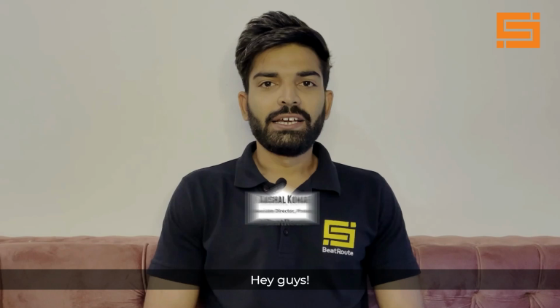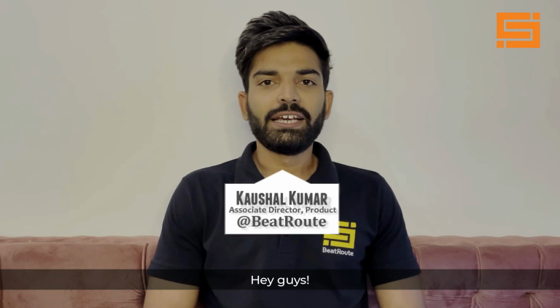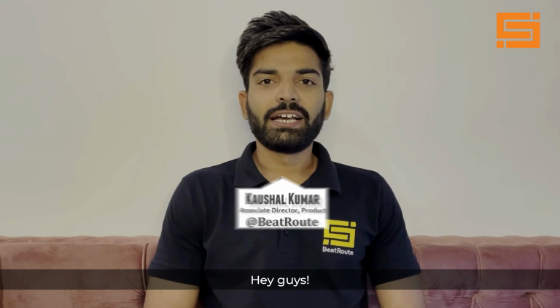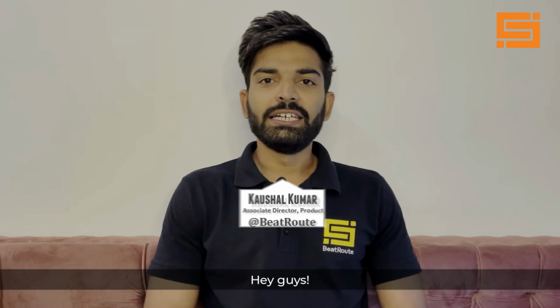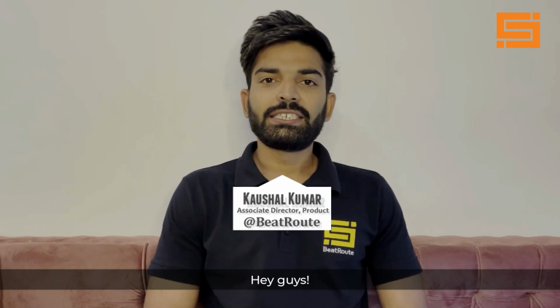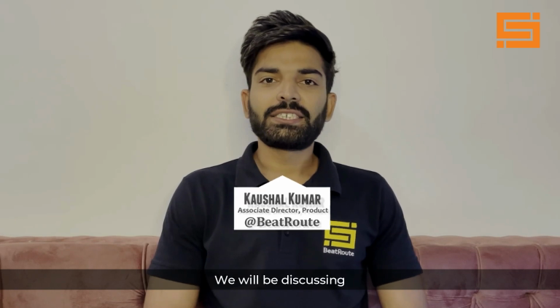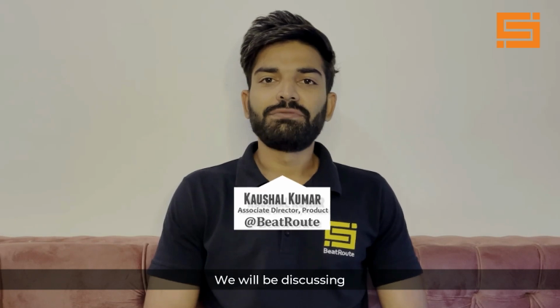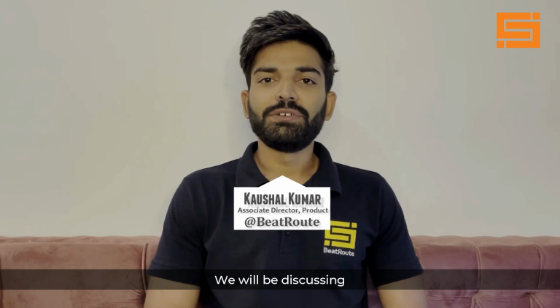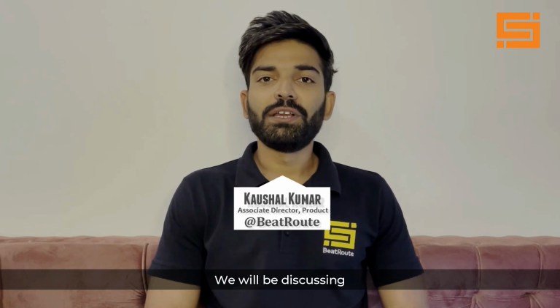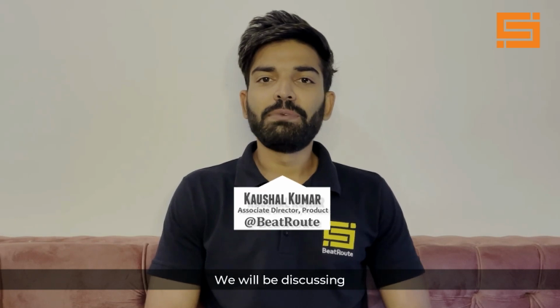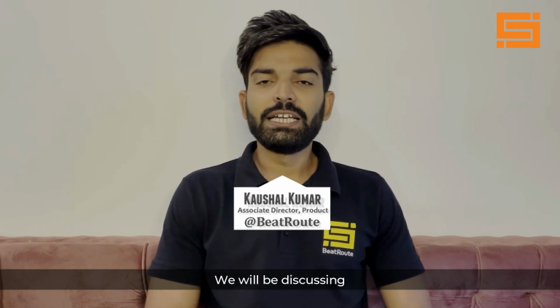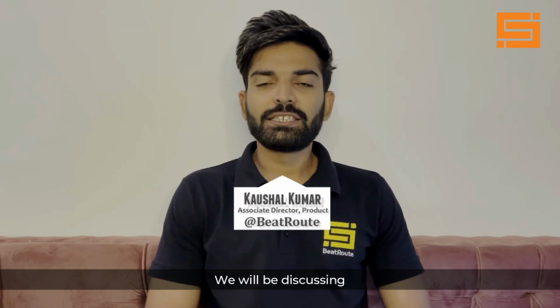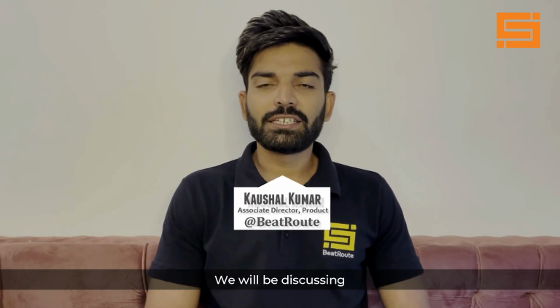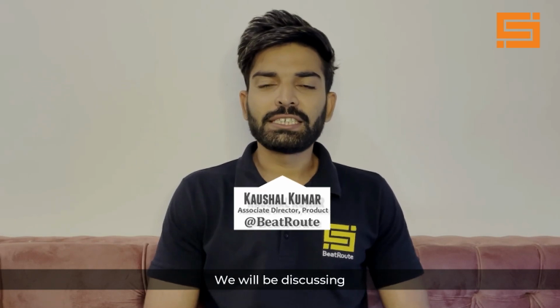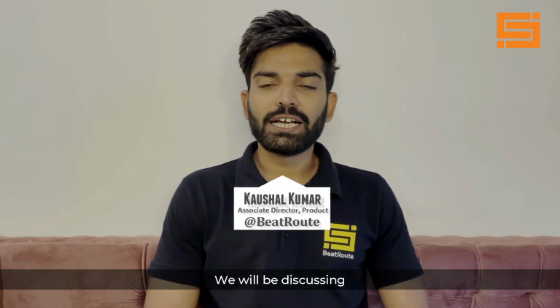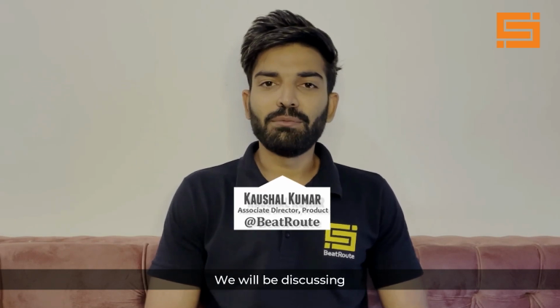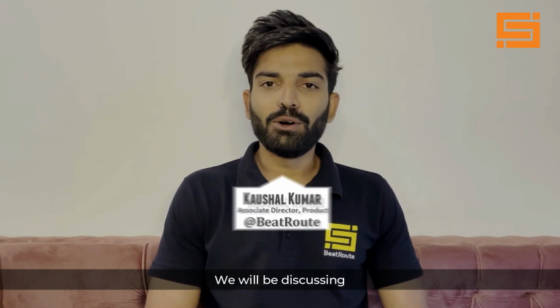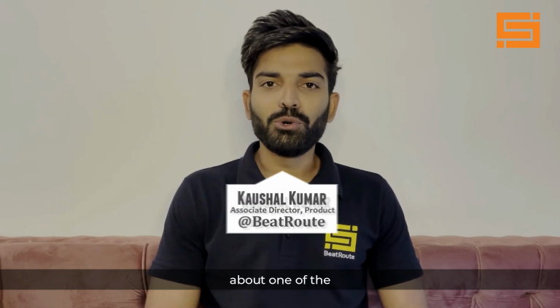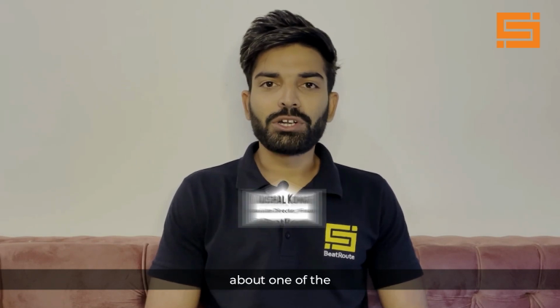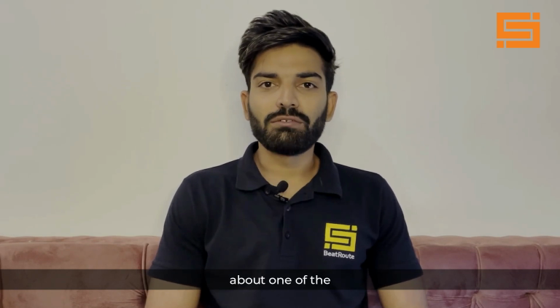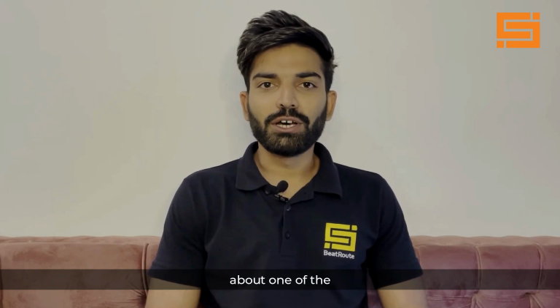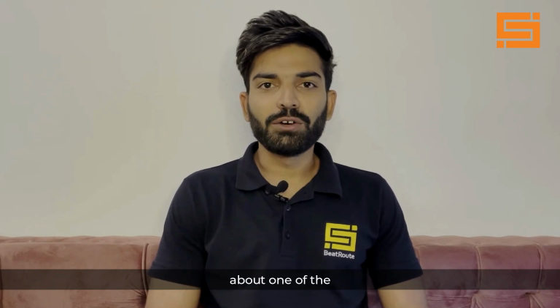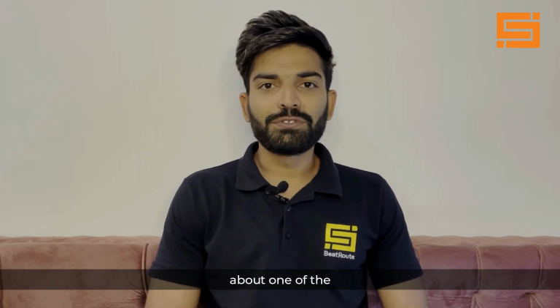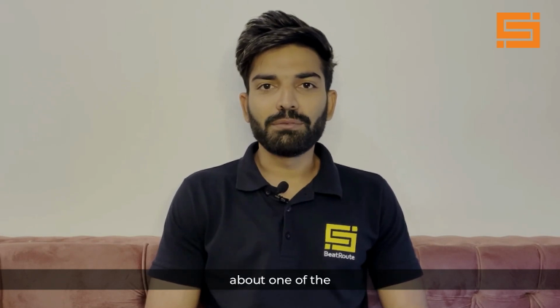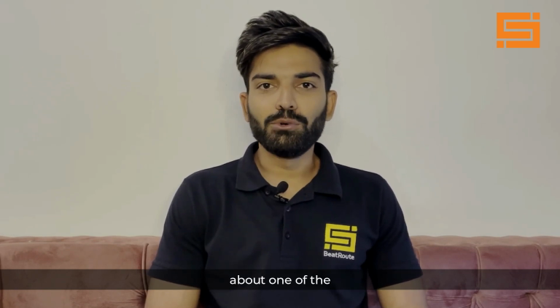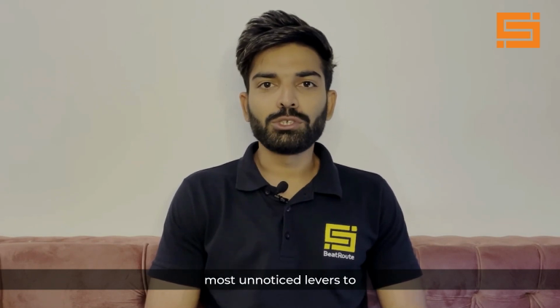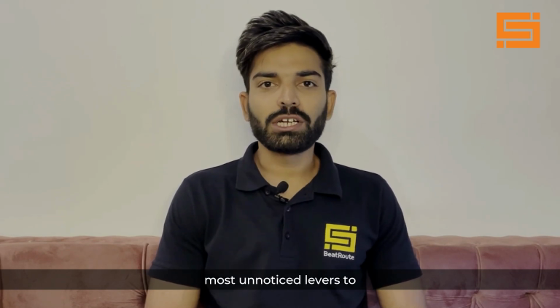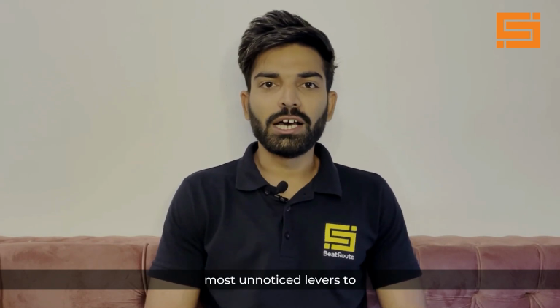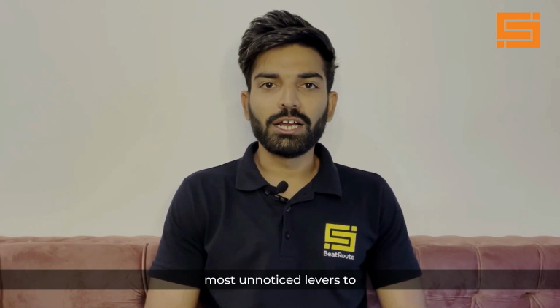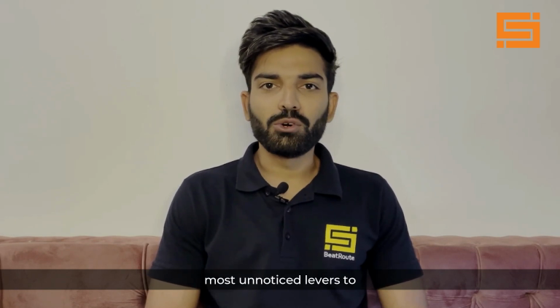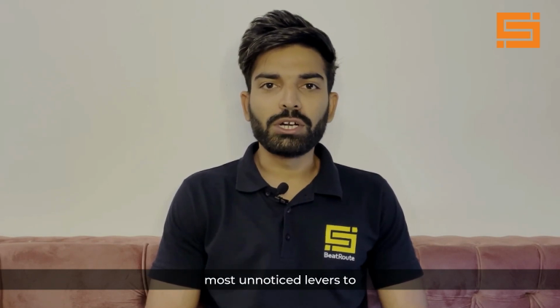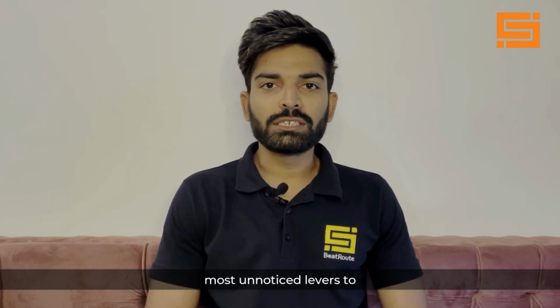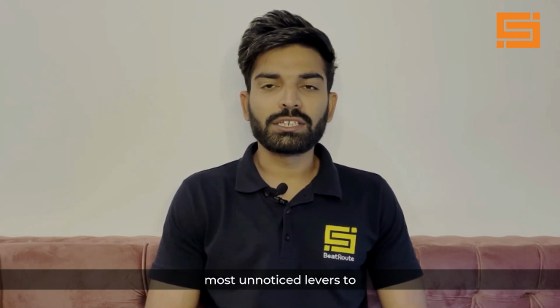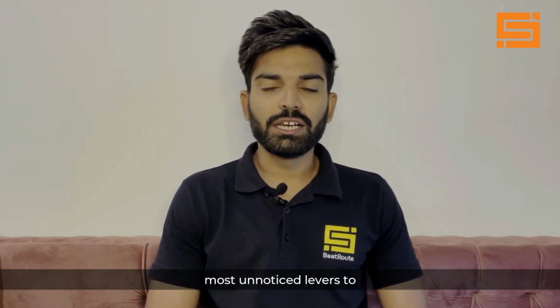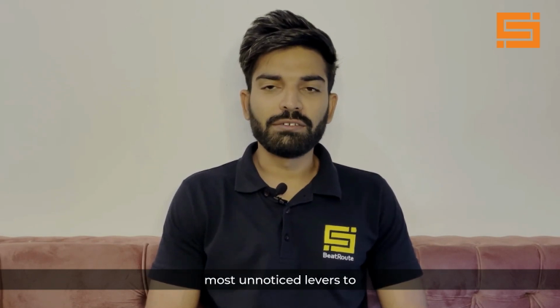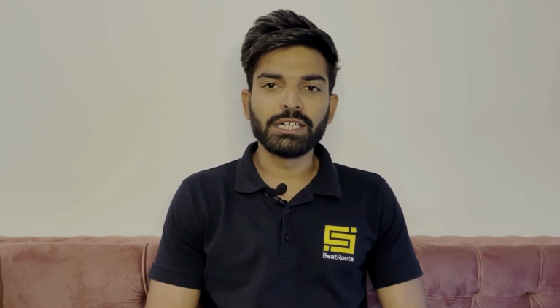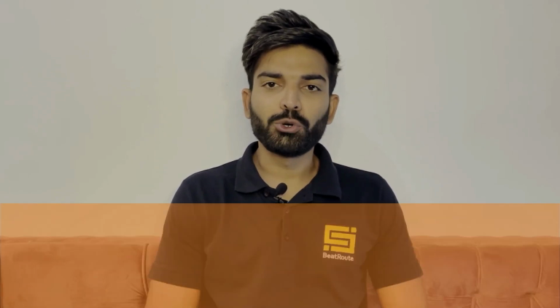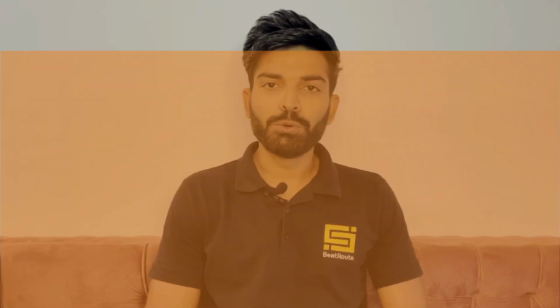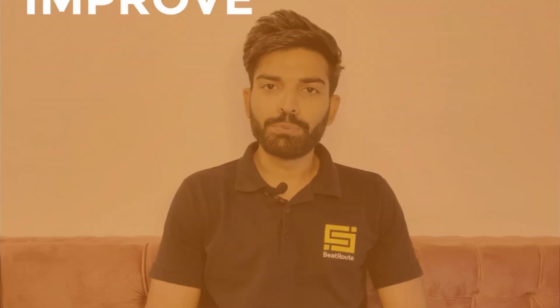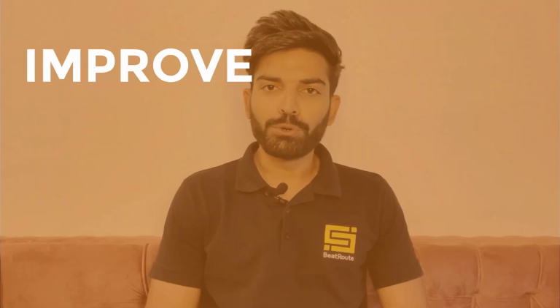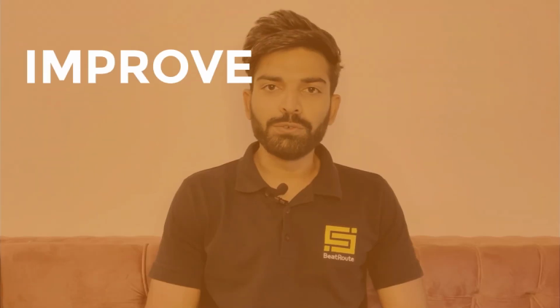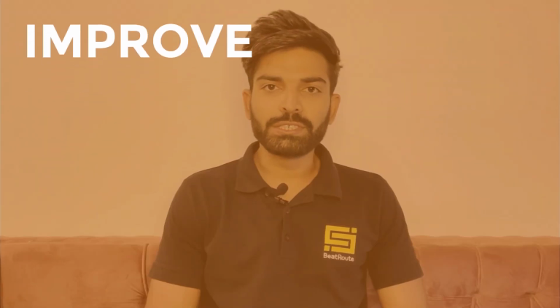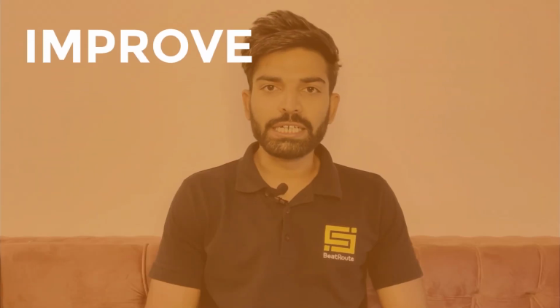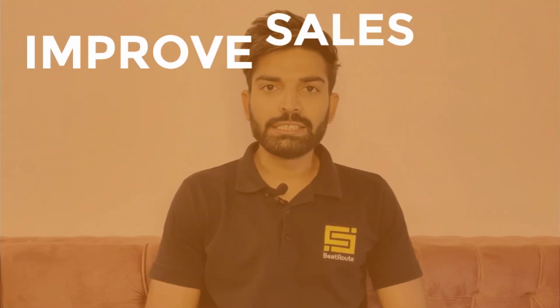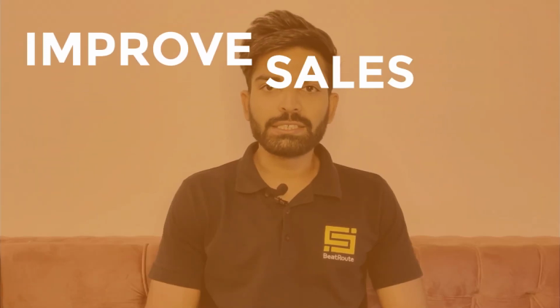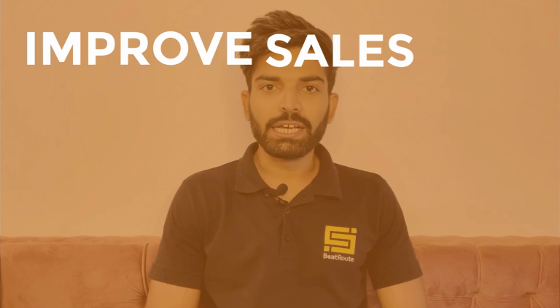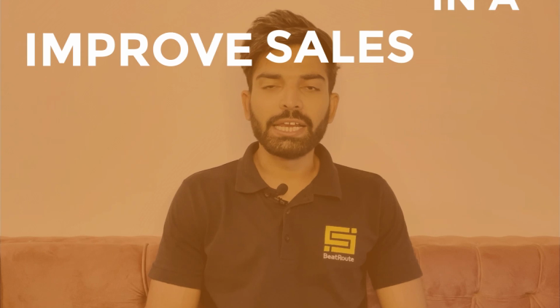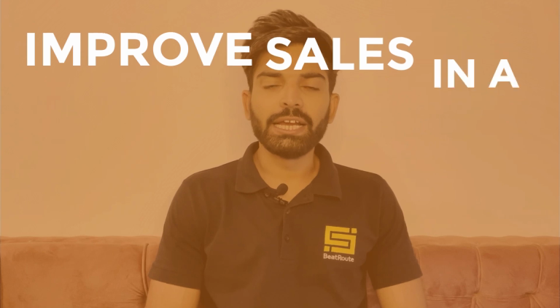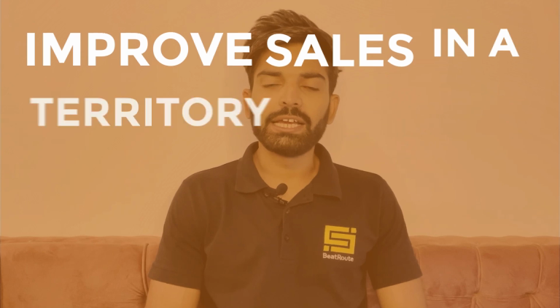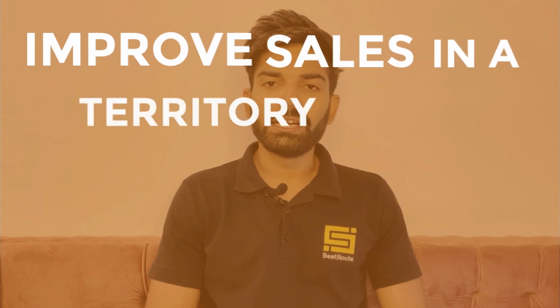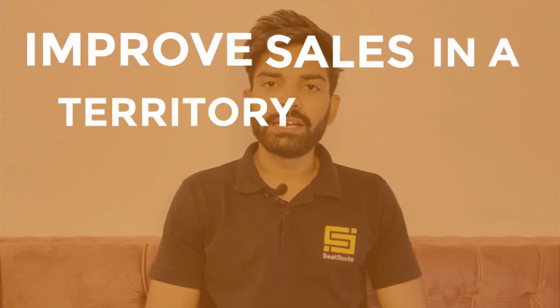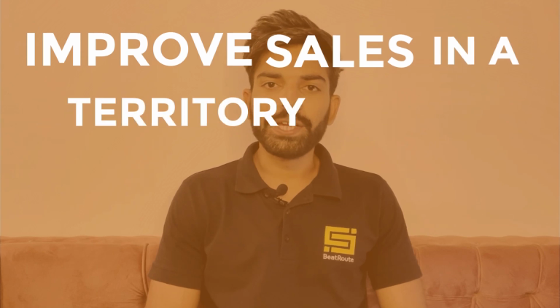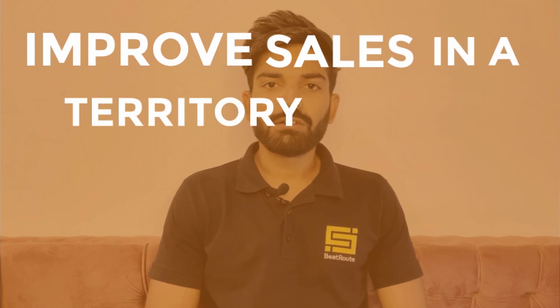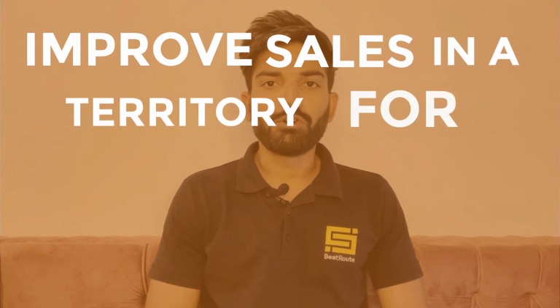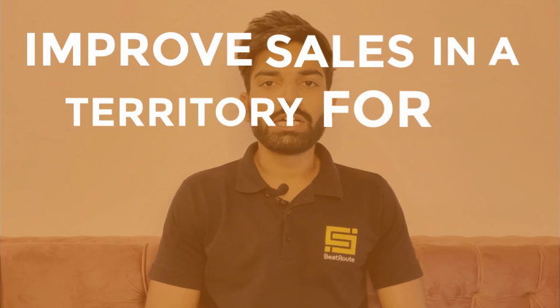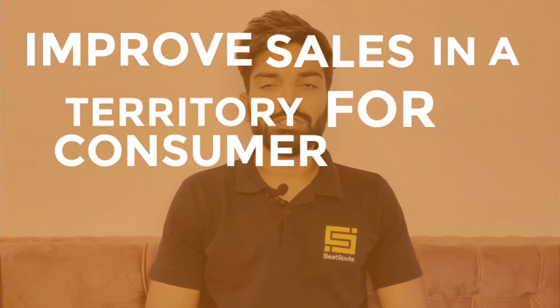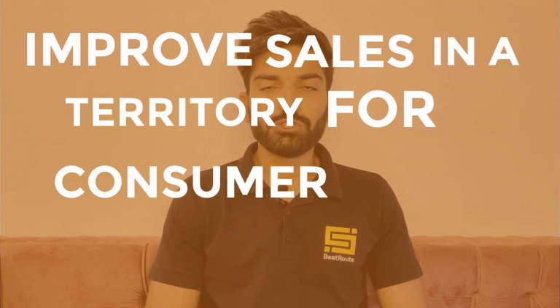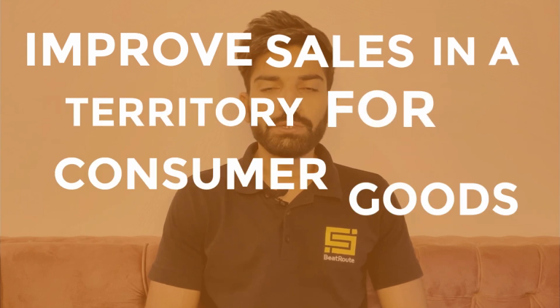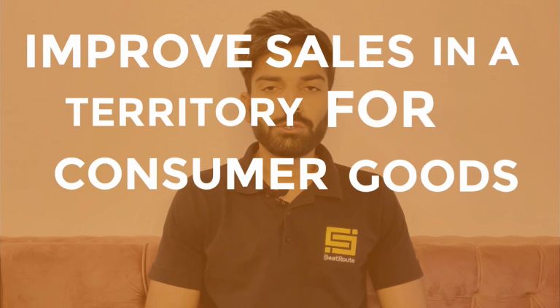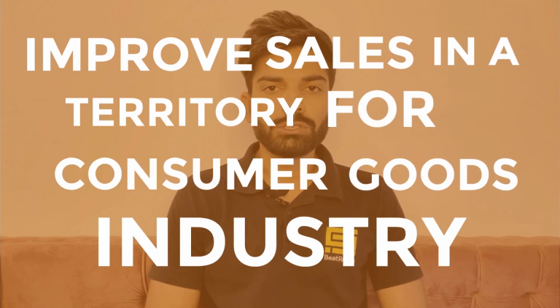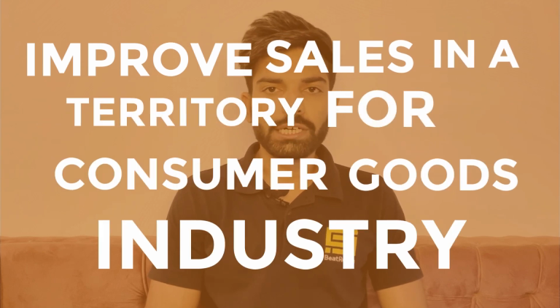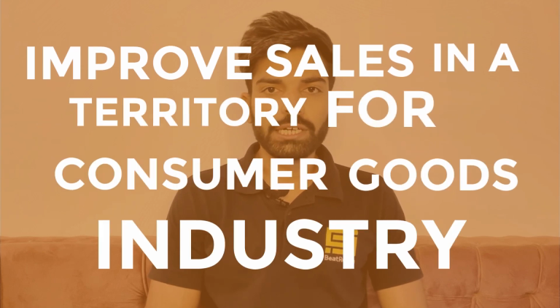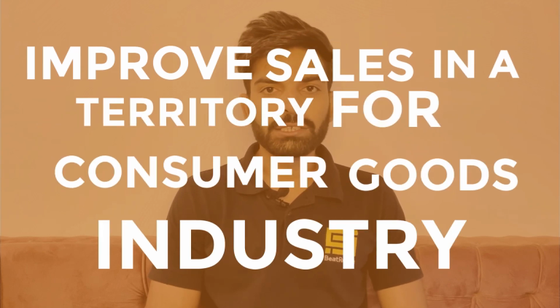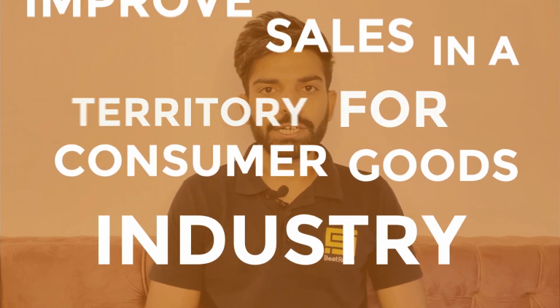Hey guys, we will be discussing one of the most unnoticed levers to improve sales in a territory for the consumer goods industry.